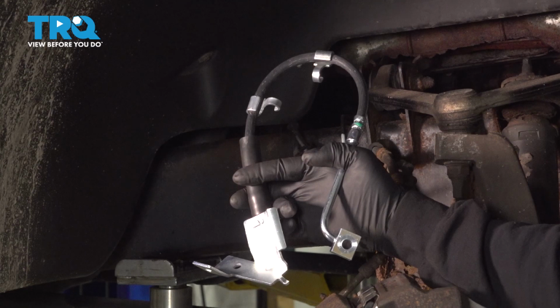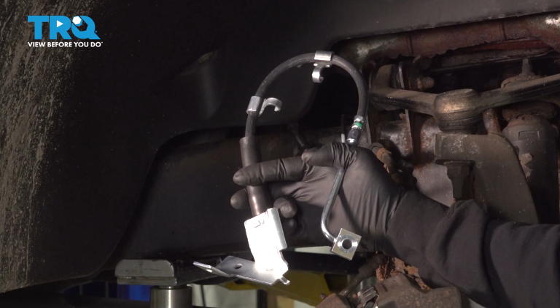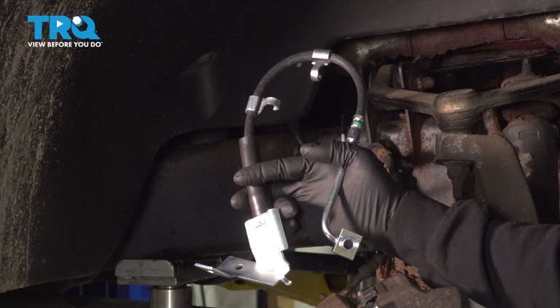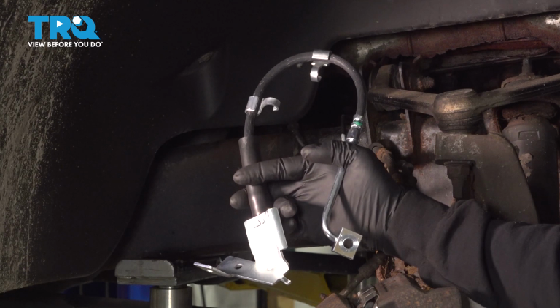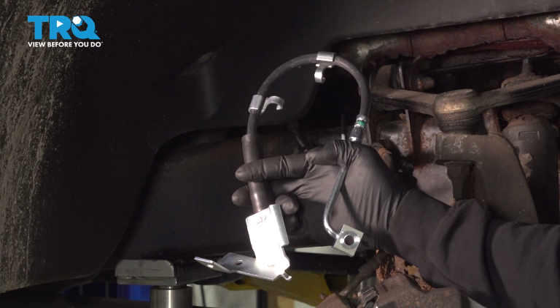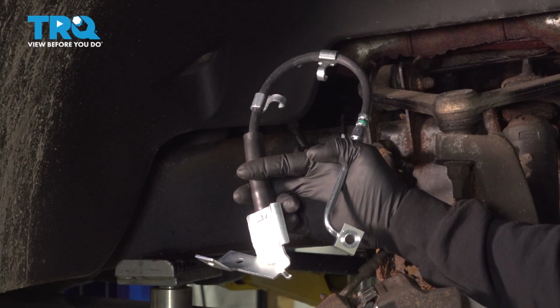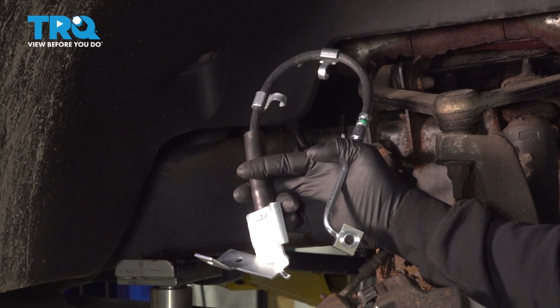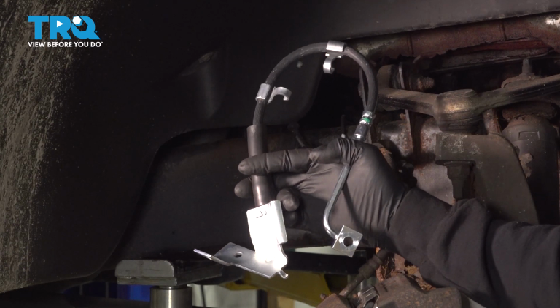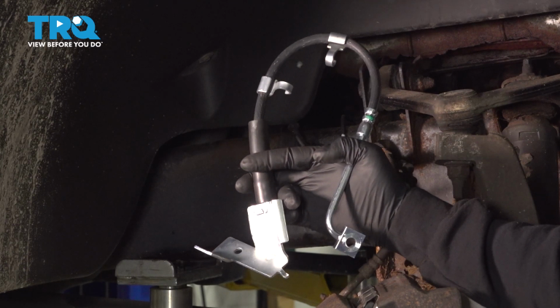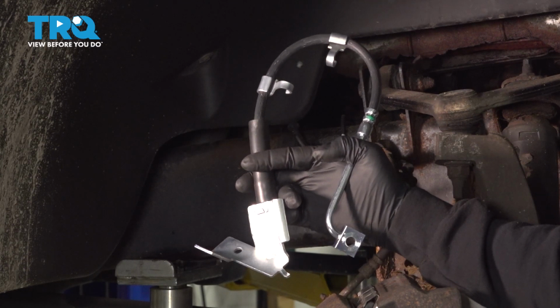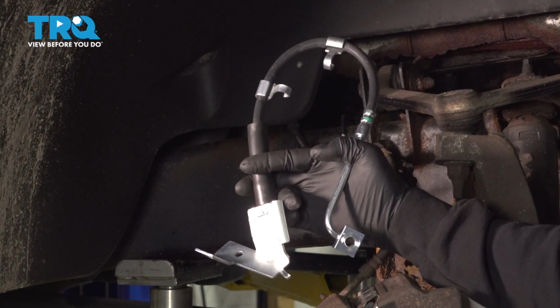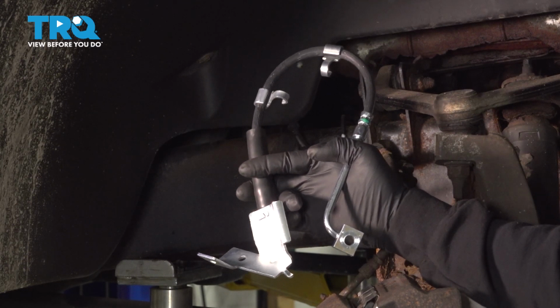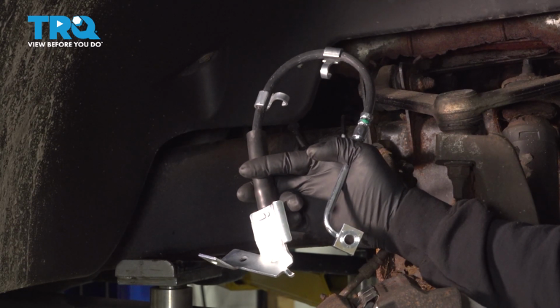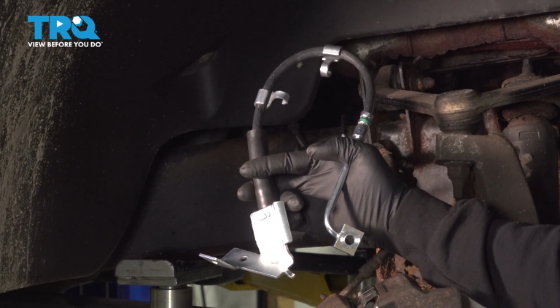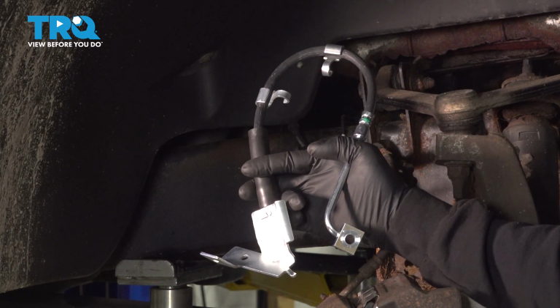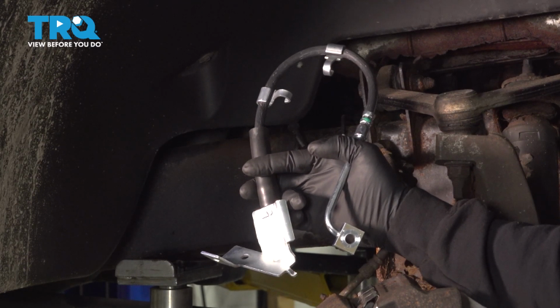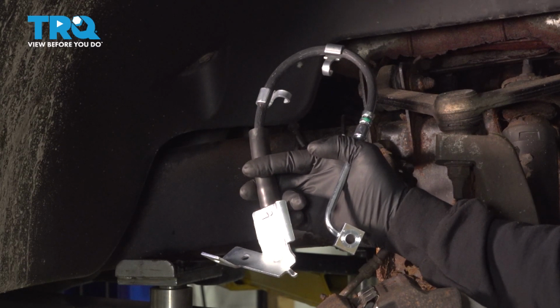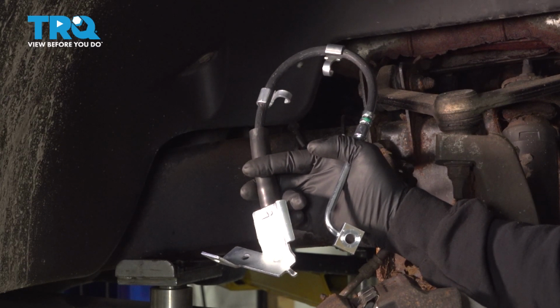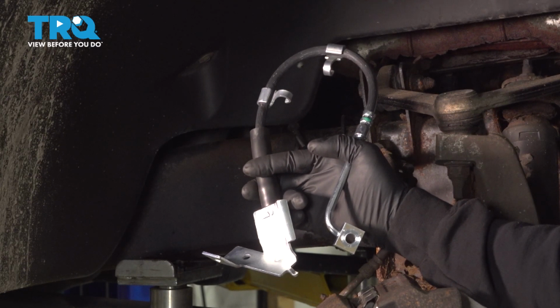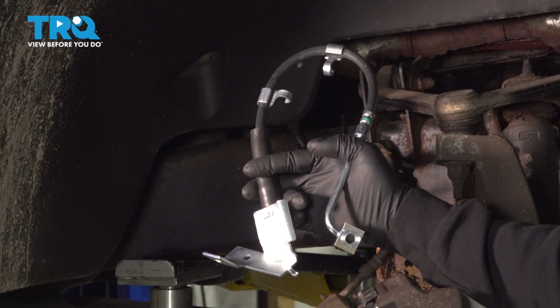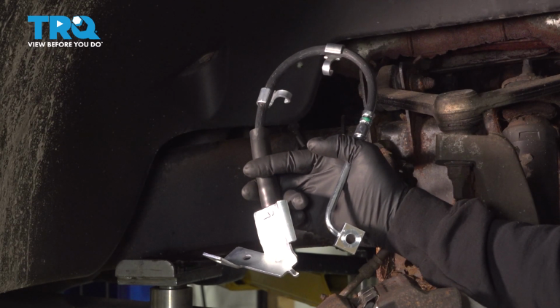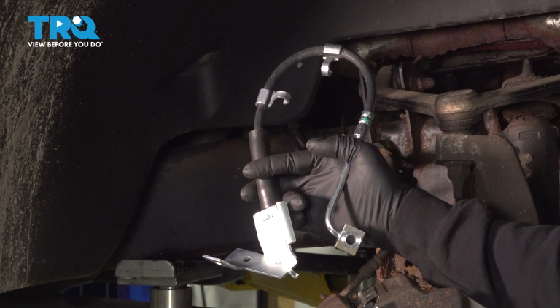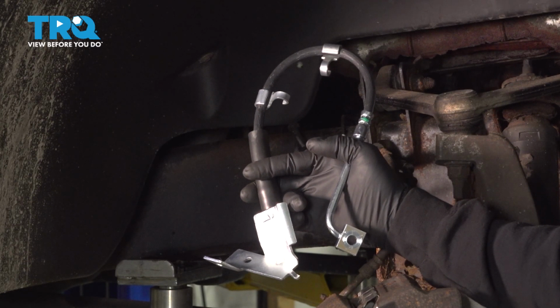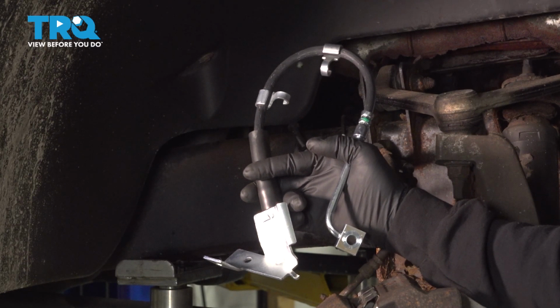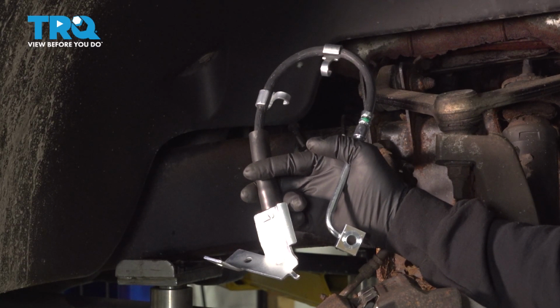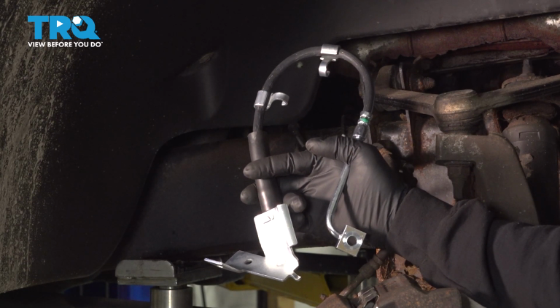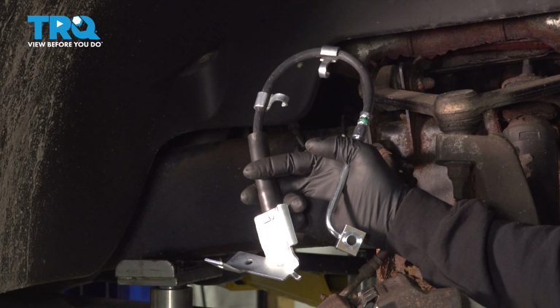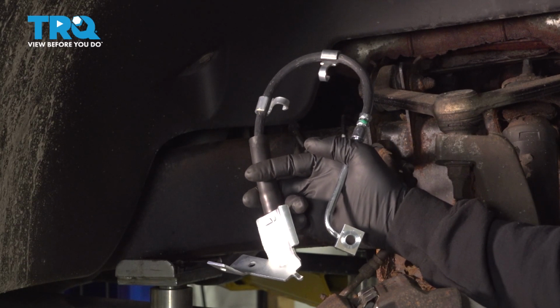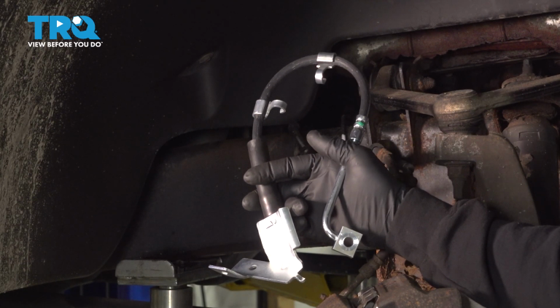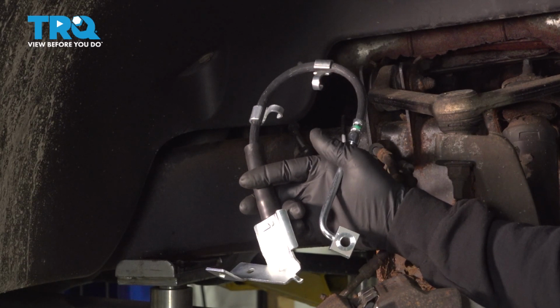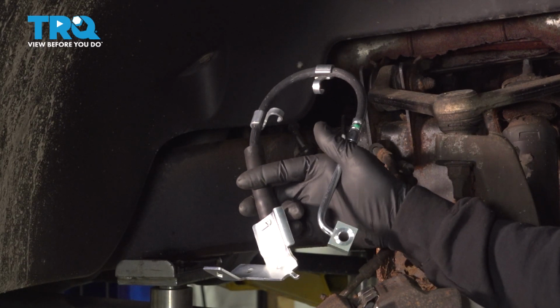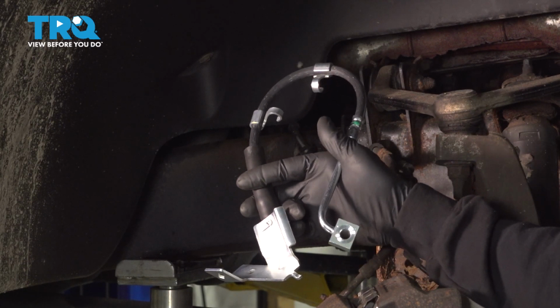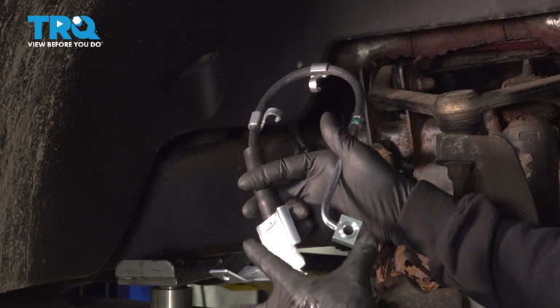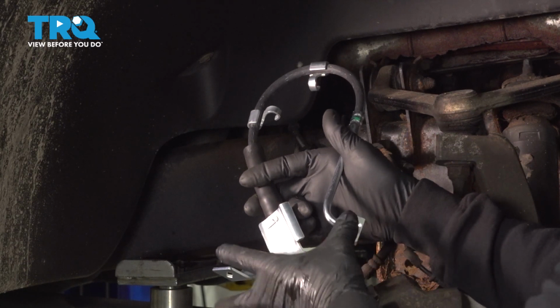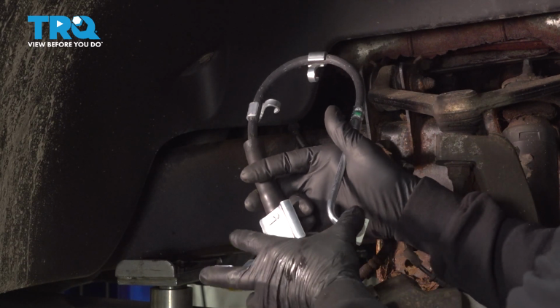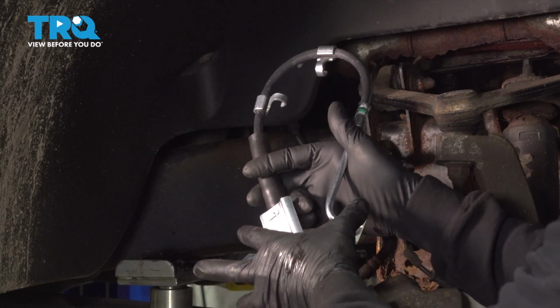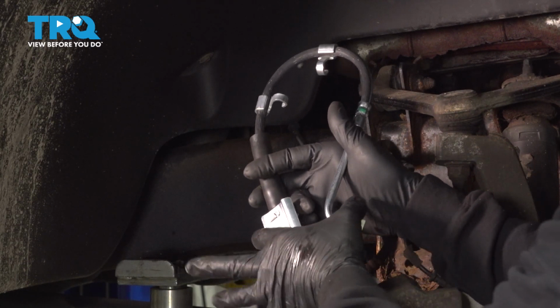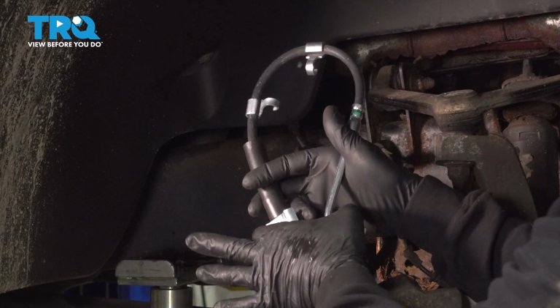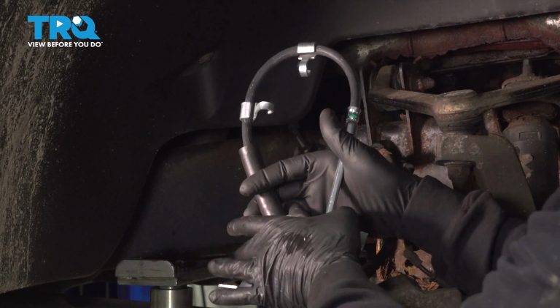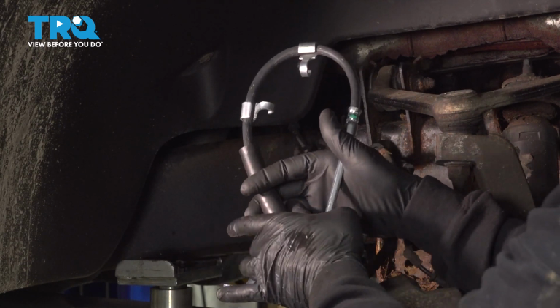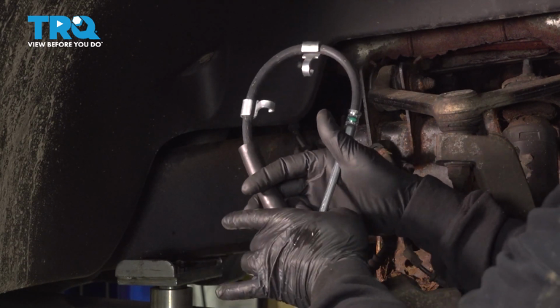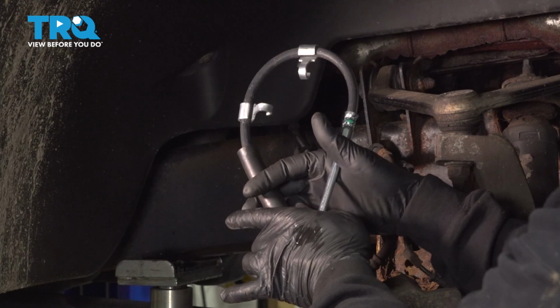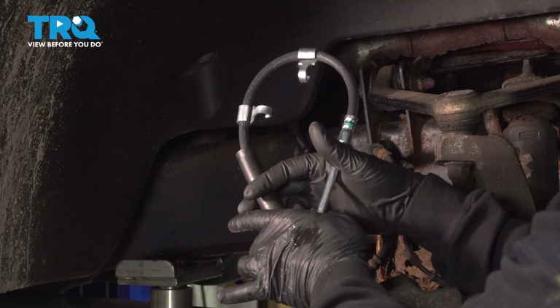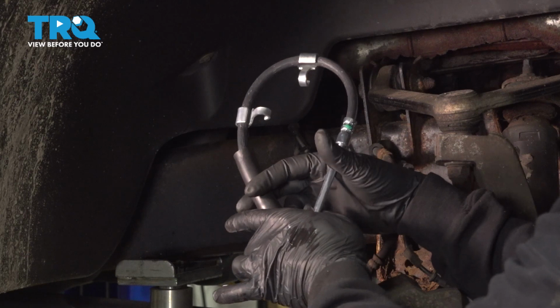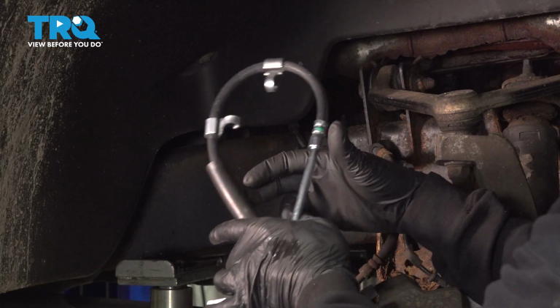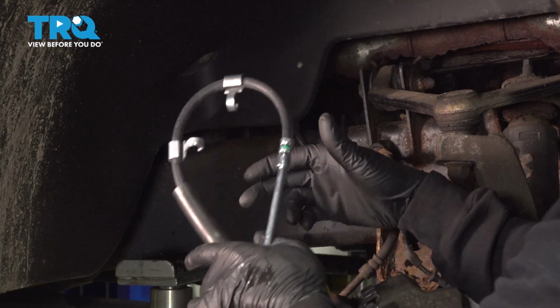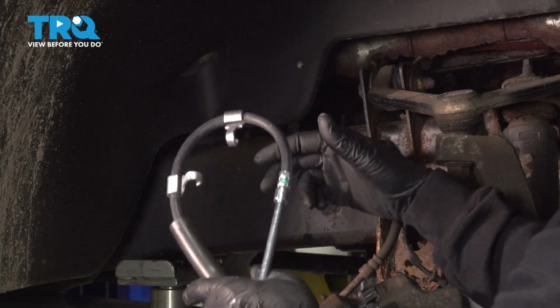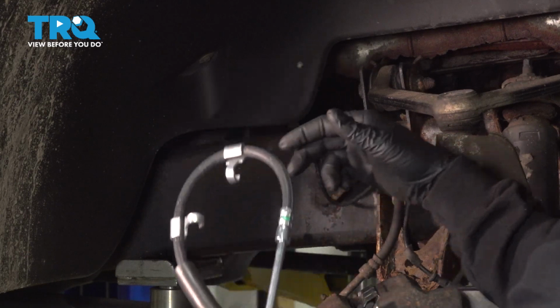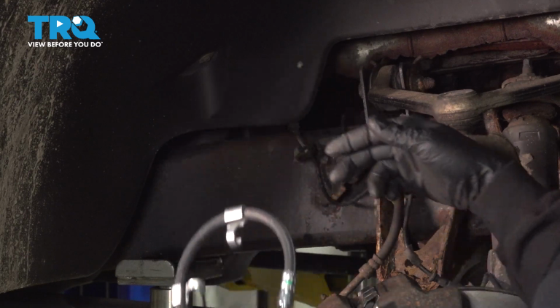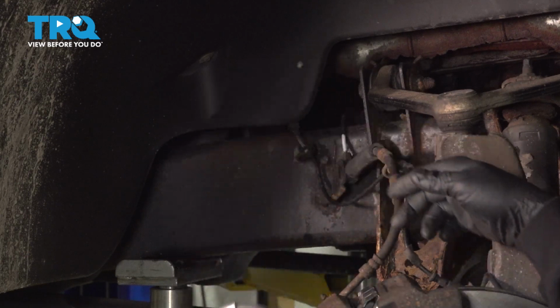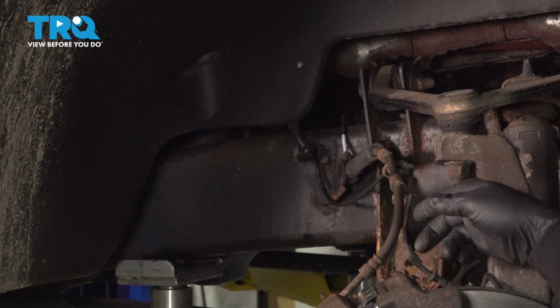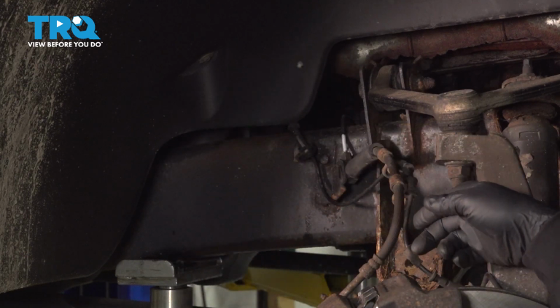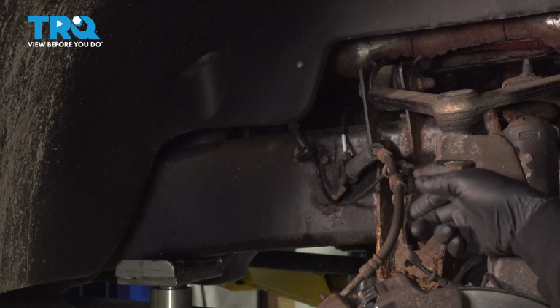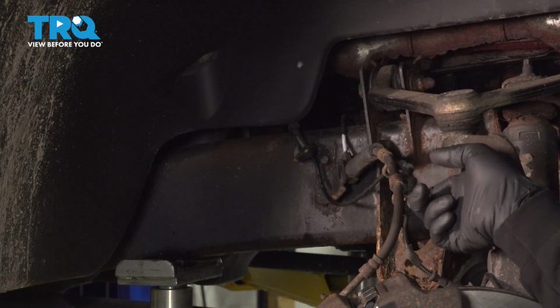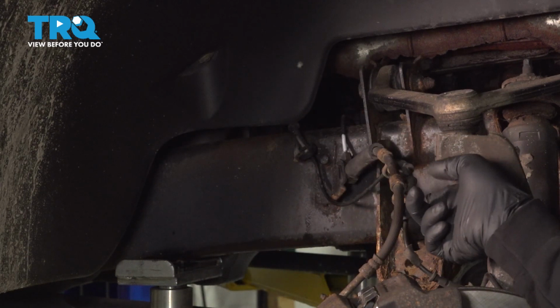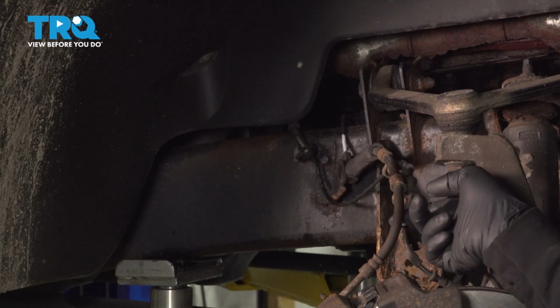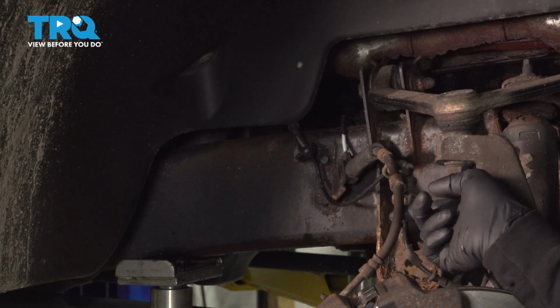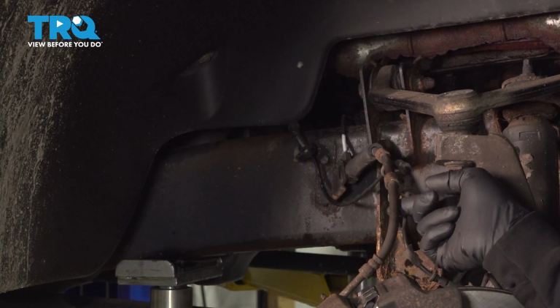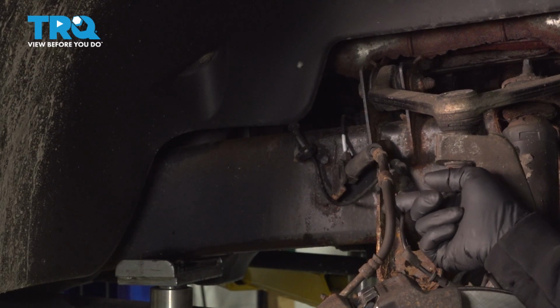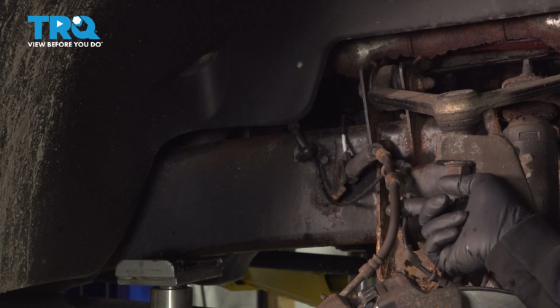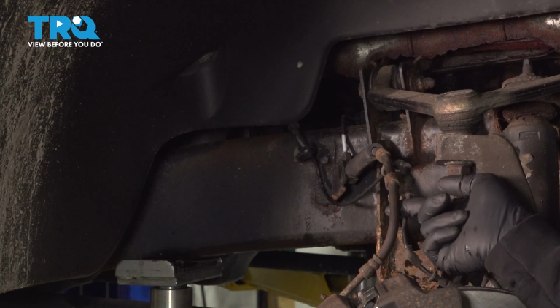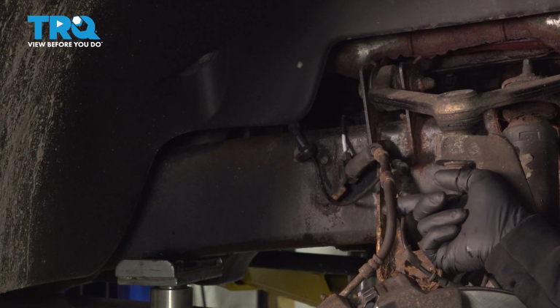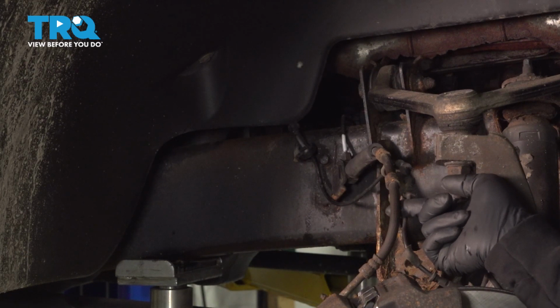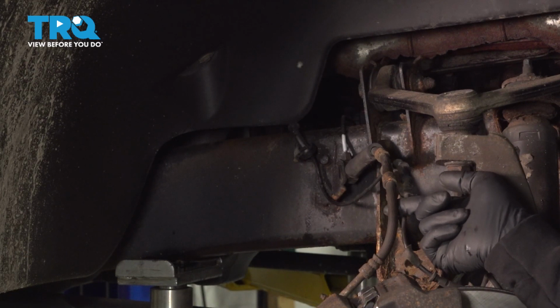In this video, we're going to show you how to replace the passenger side front brake flex hose on your Dodge Ram, located behind your front wheel.